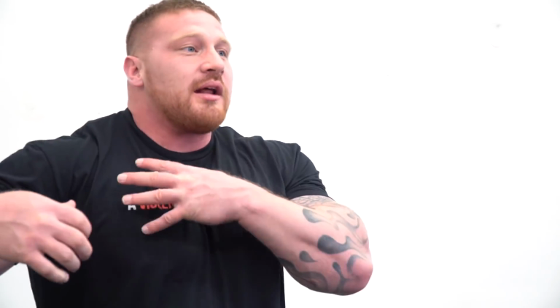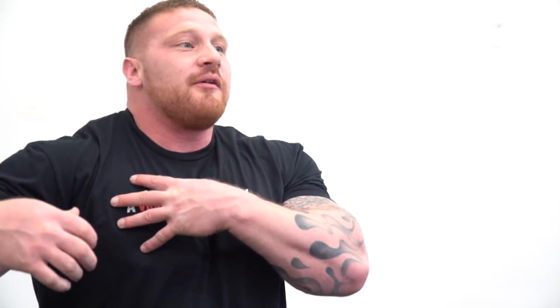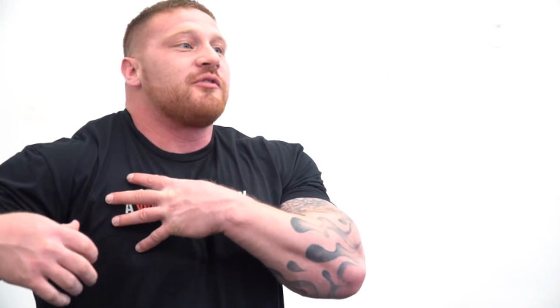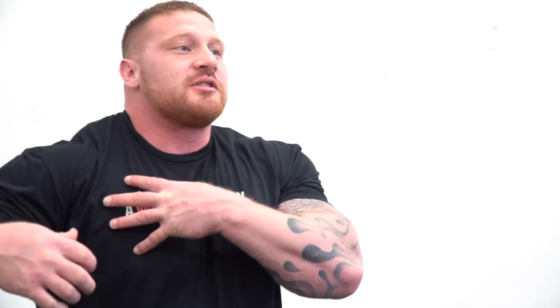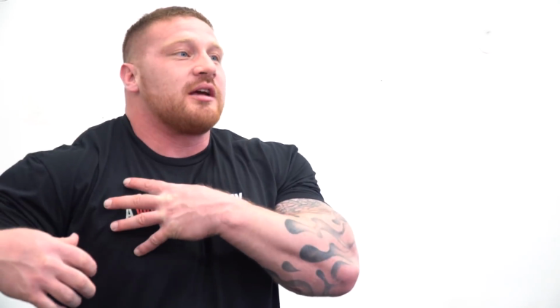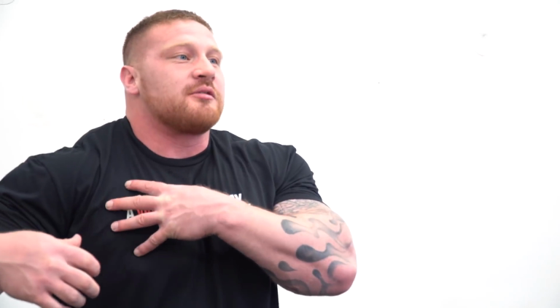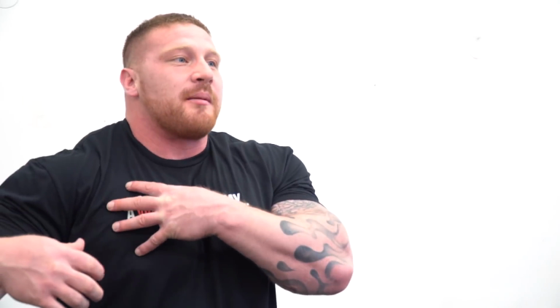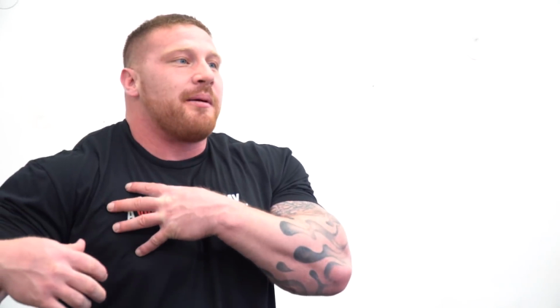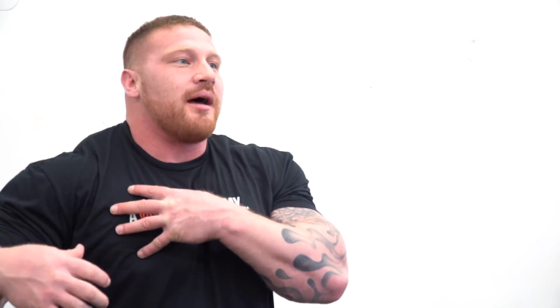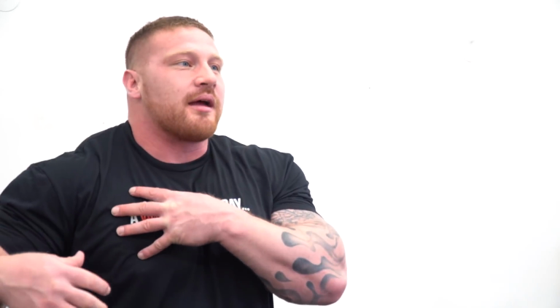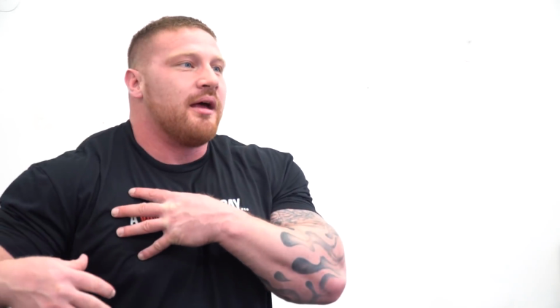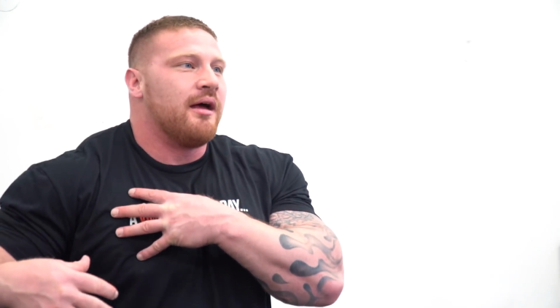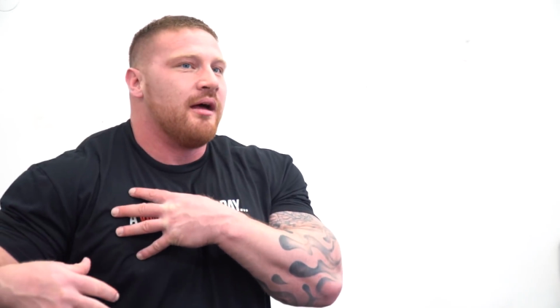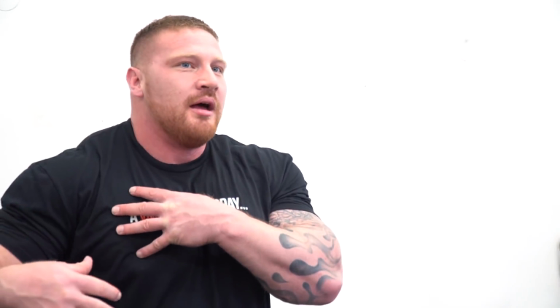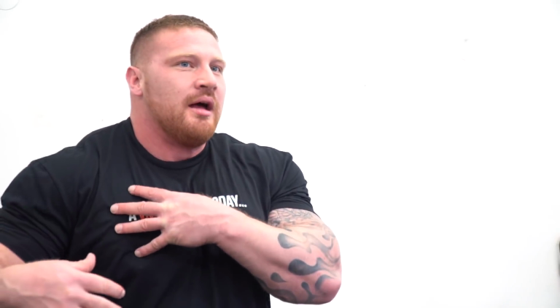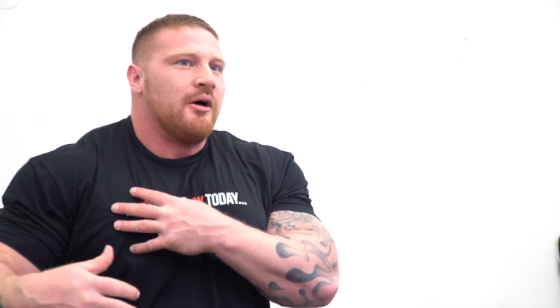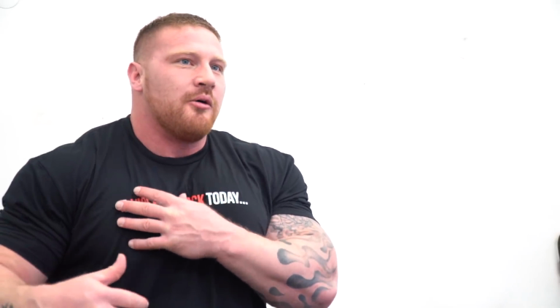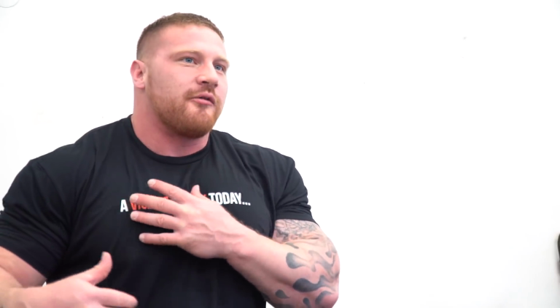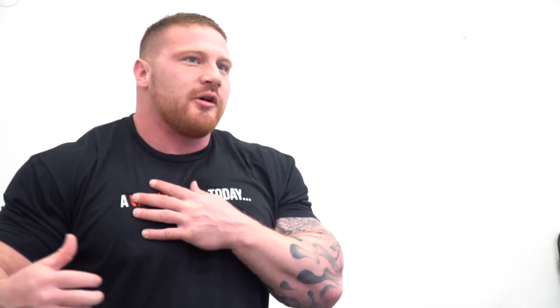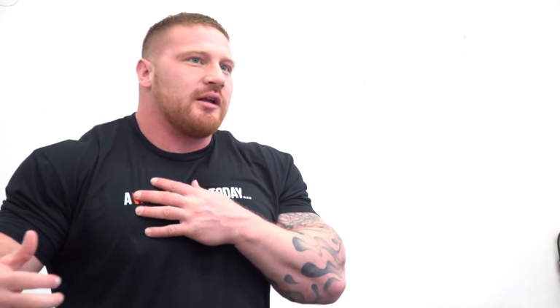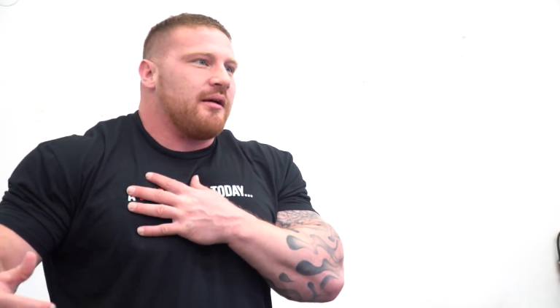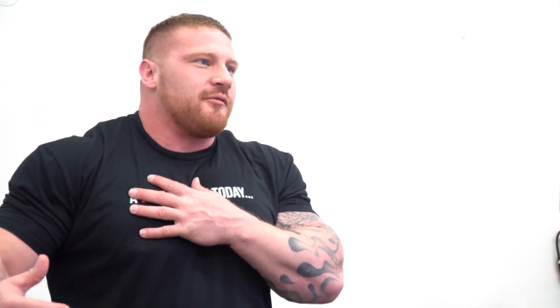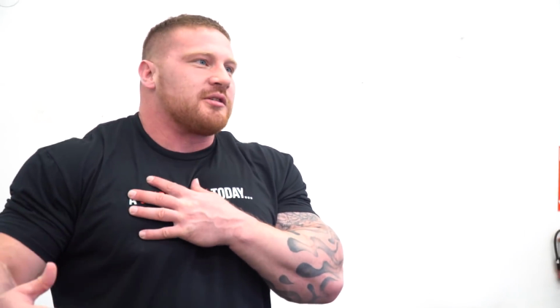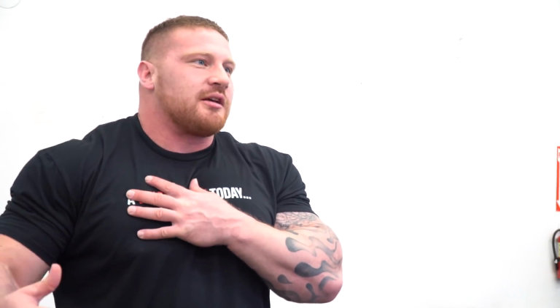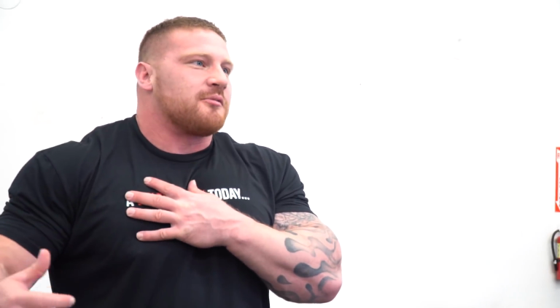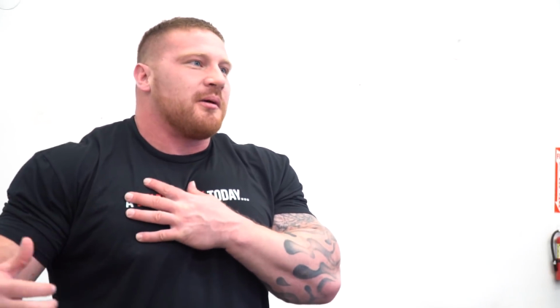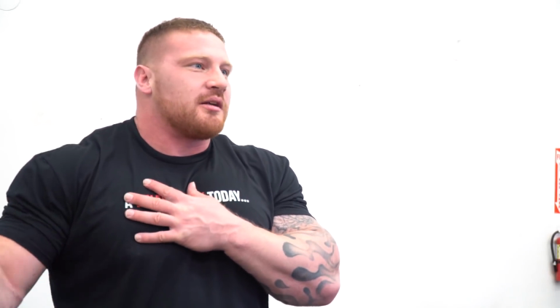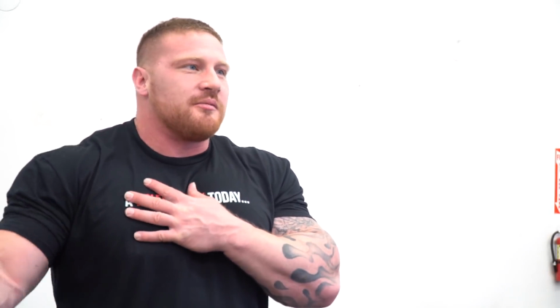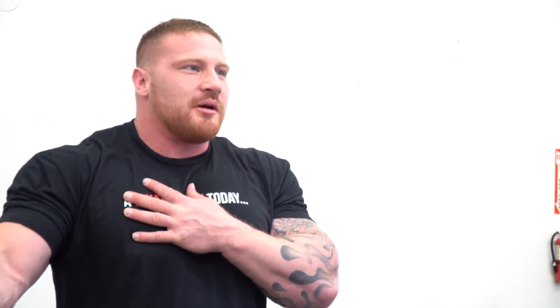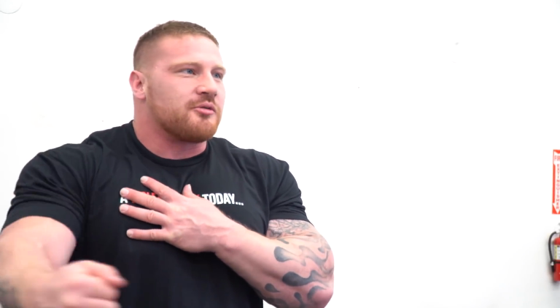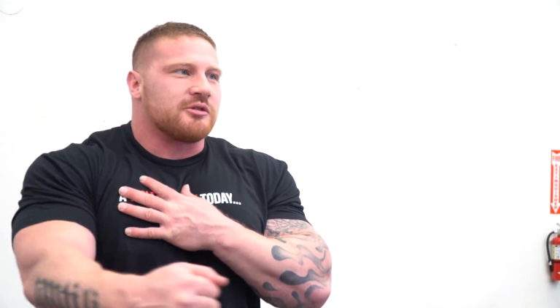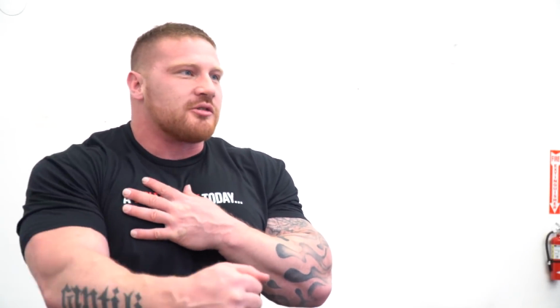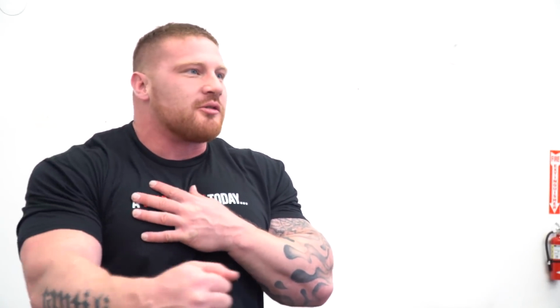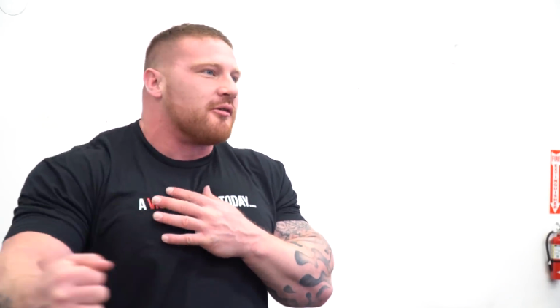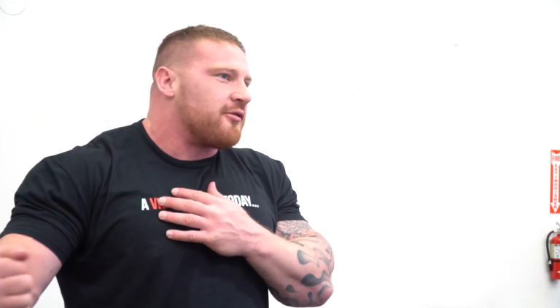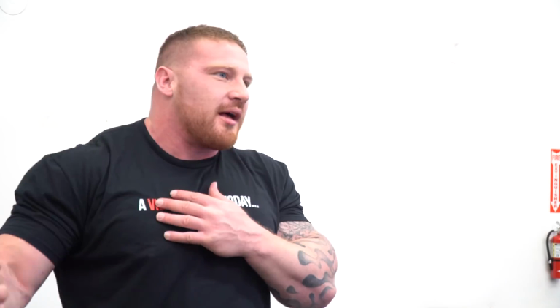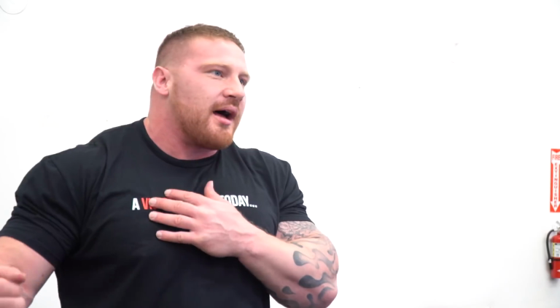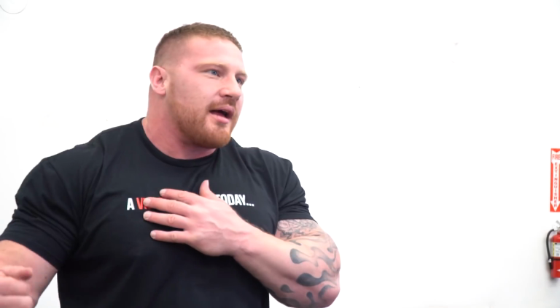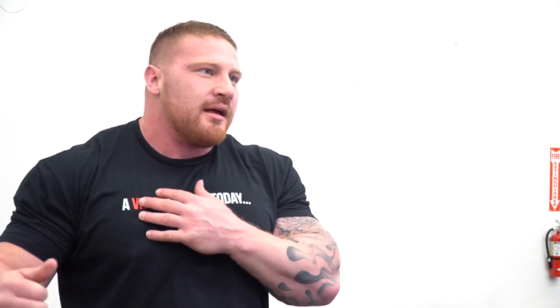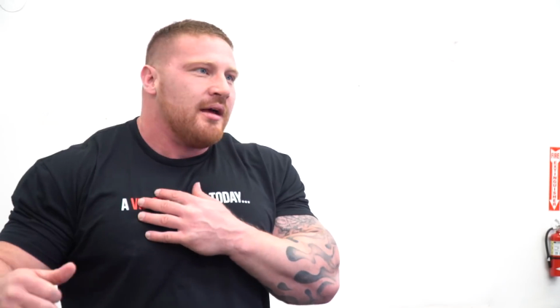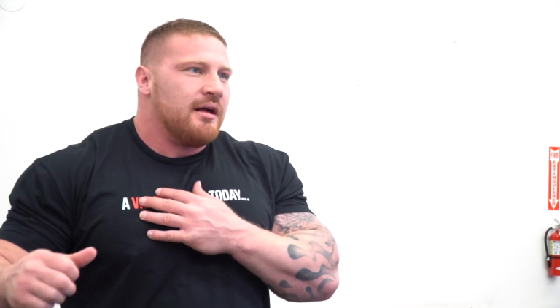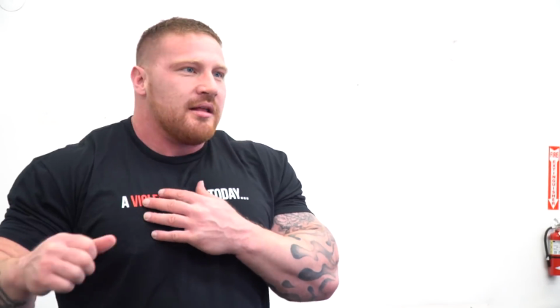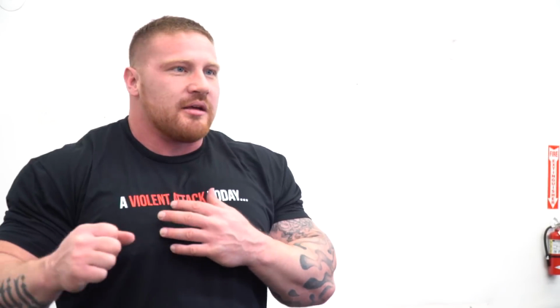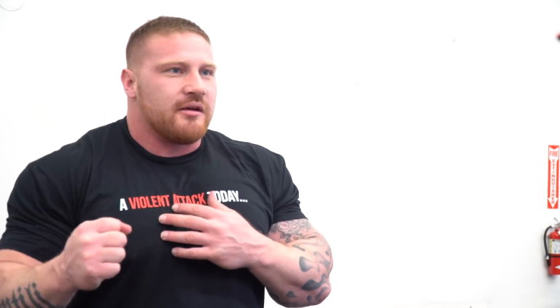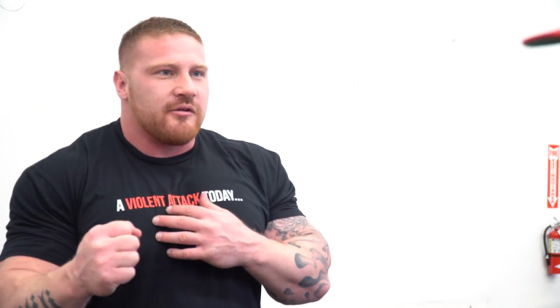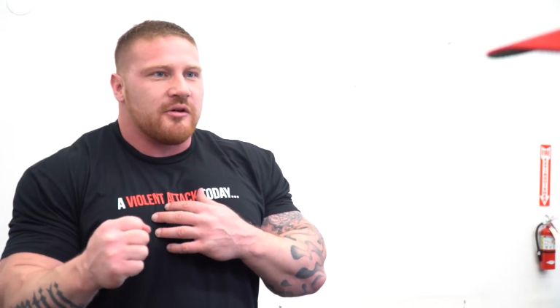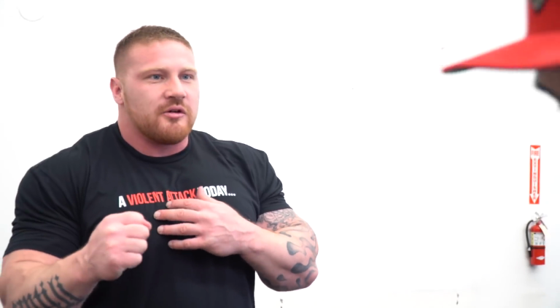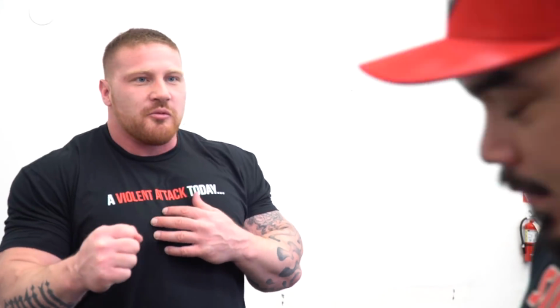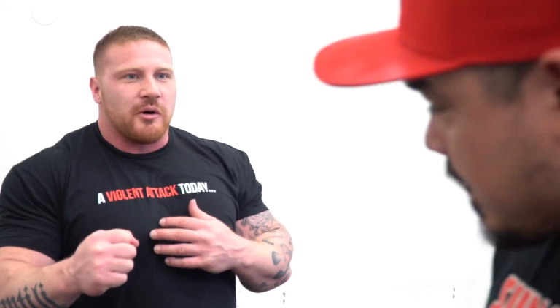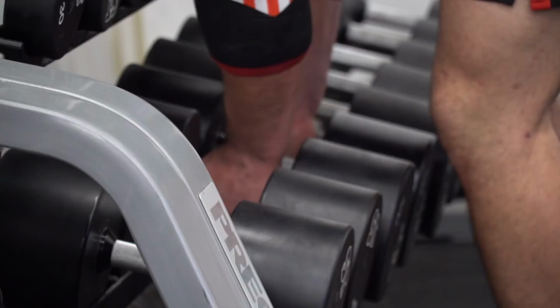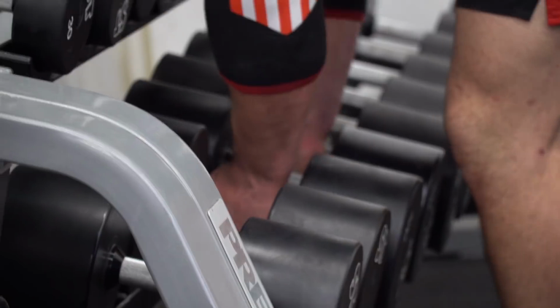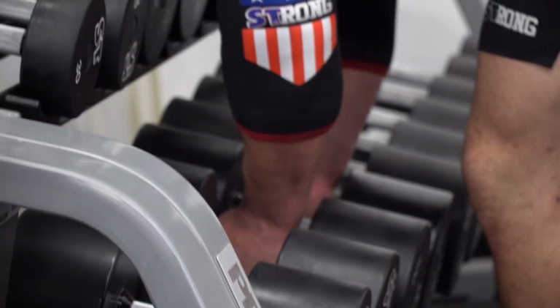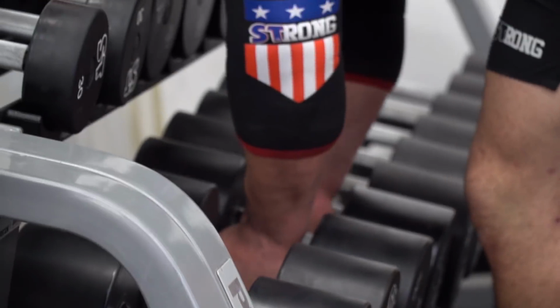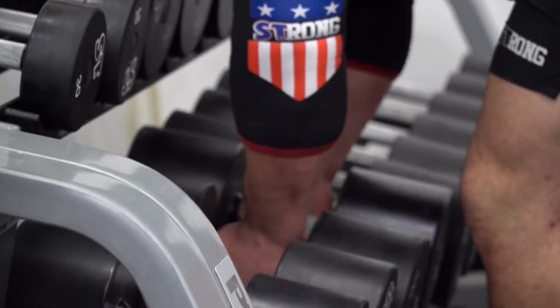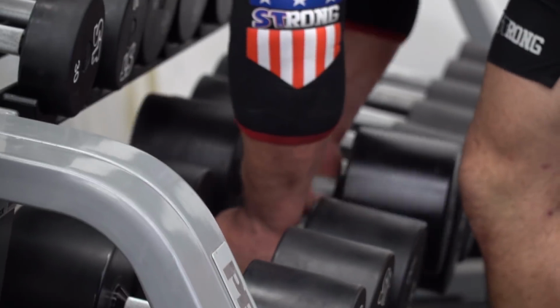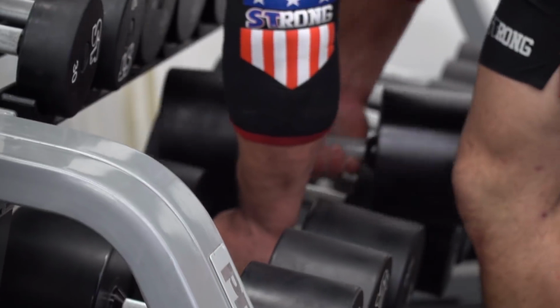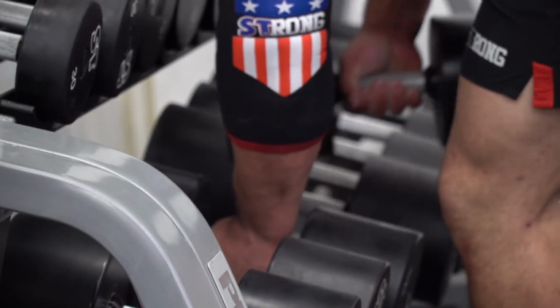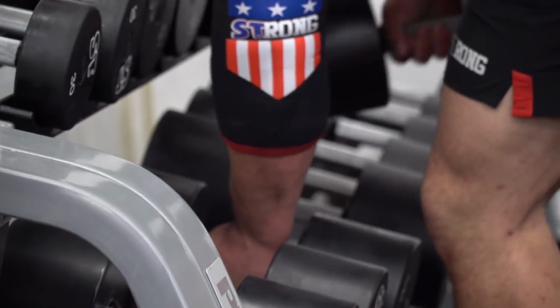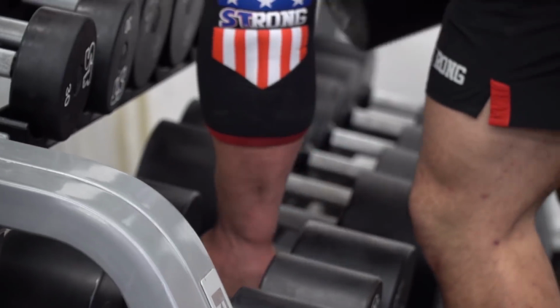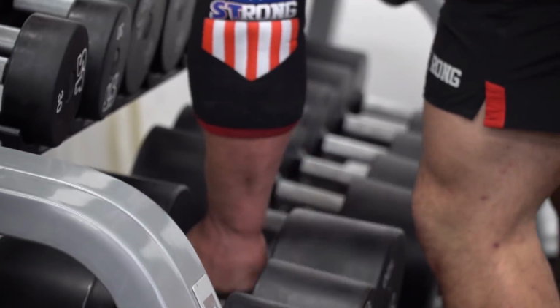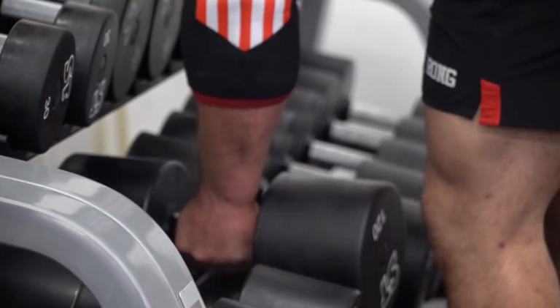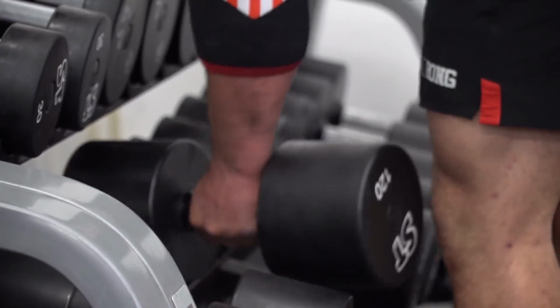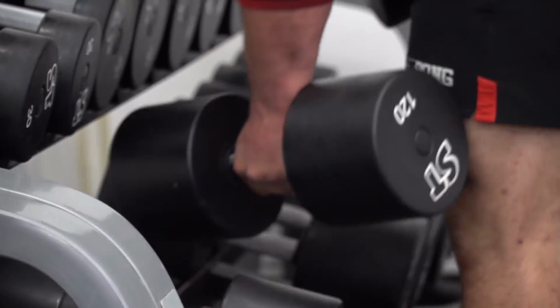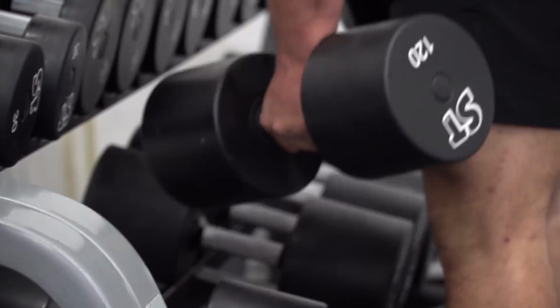If you want to emphasize your pec, you might as well just do a fly. But if you want to build up your bench, mimic the bench.